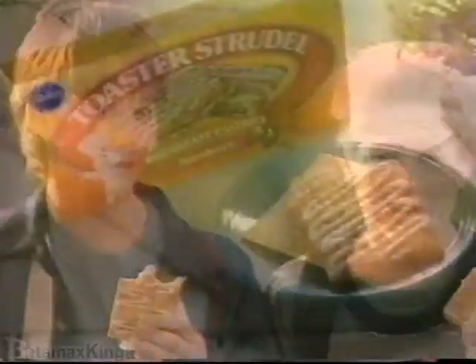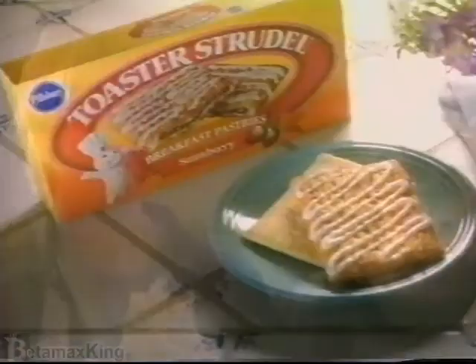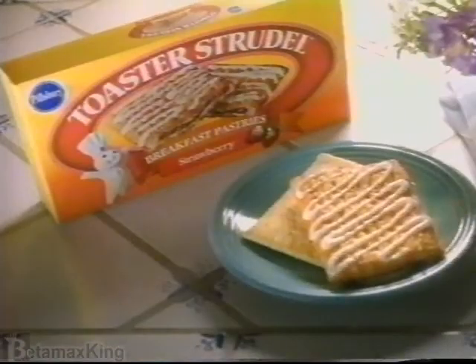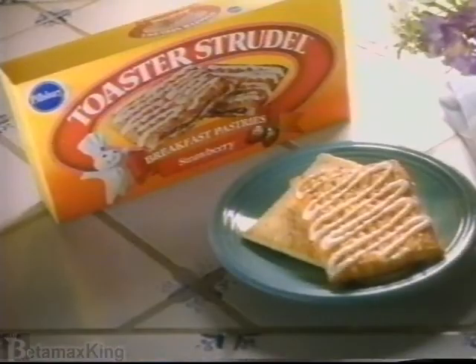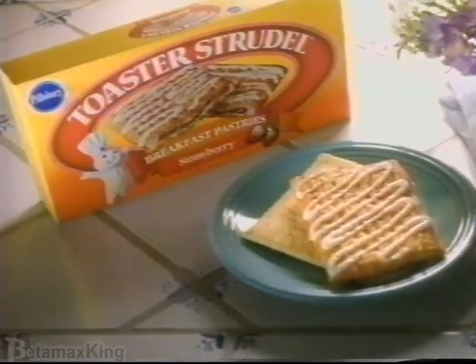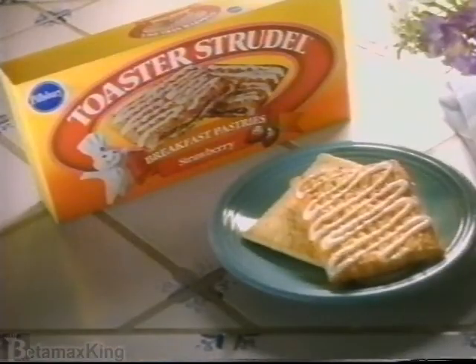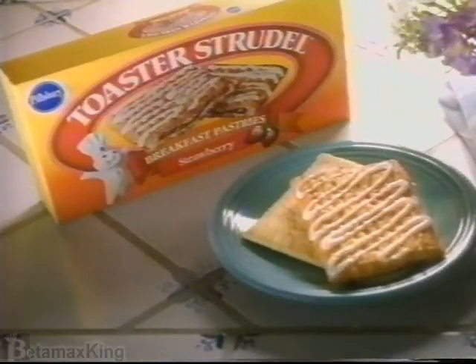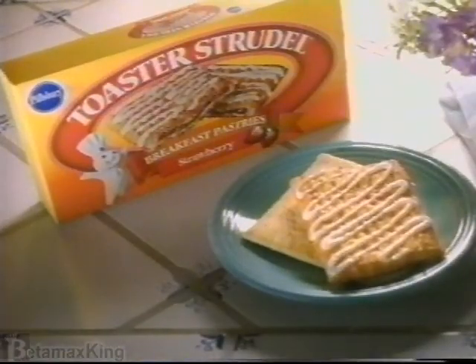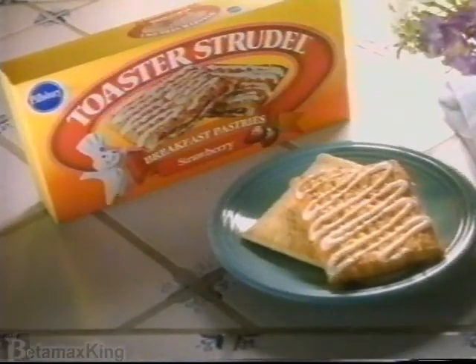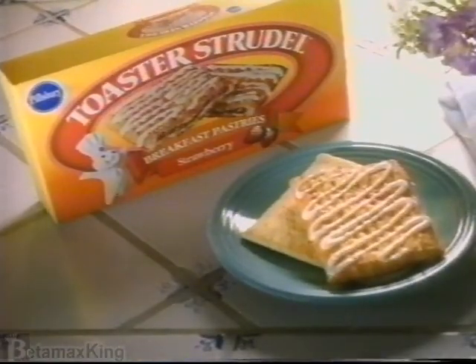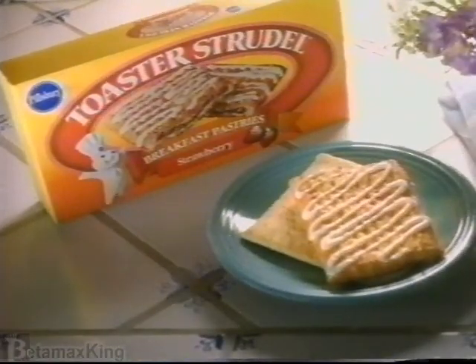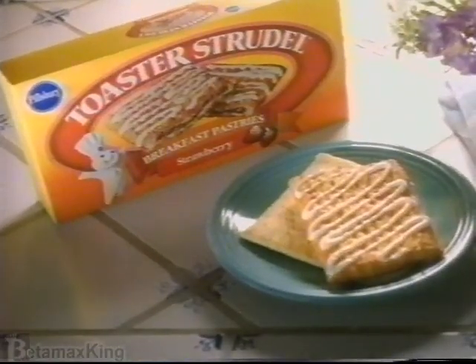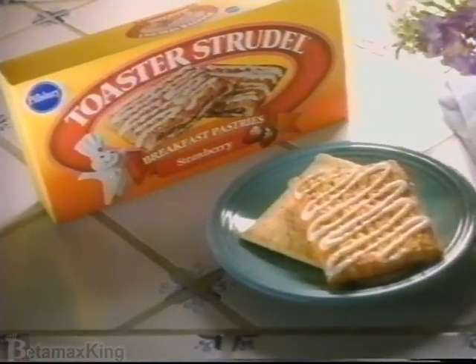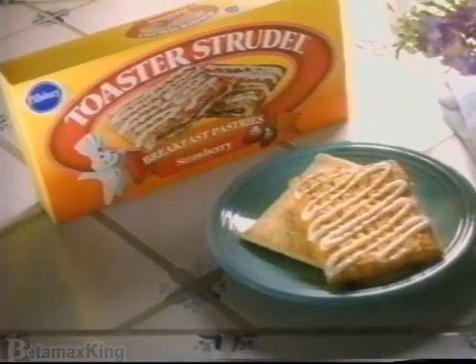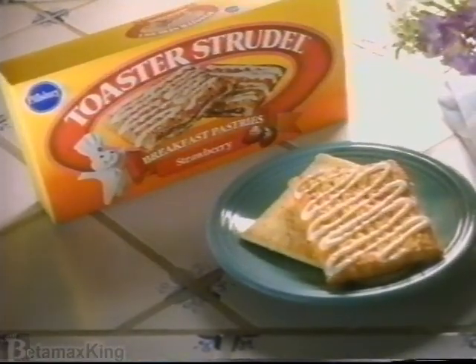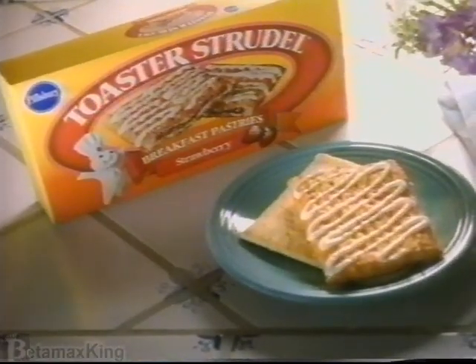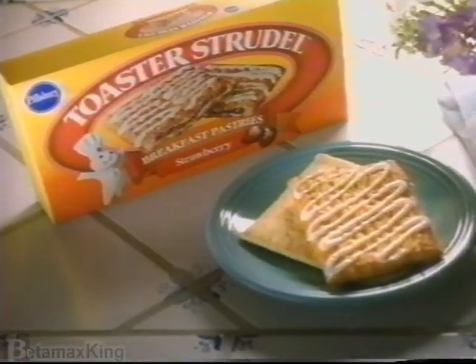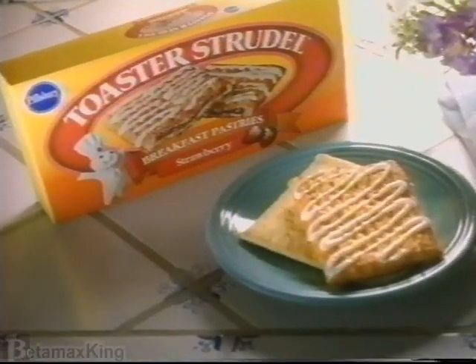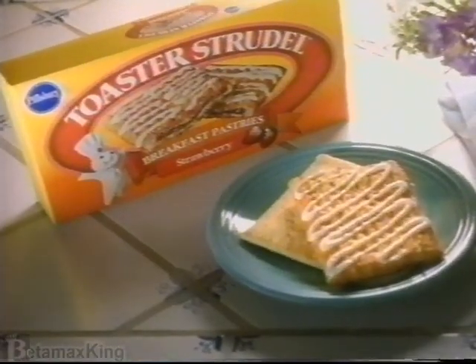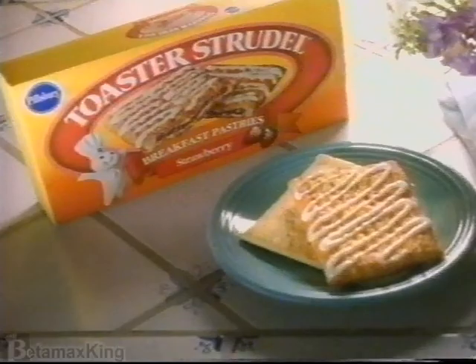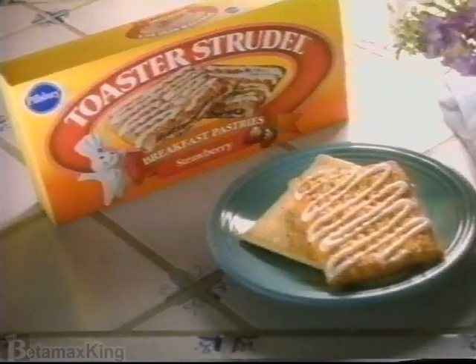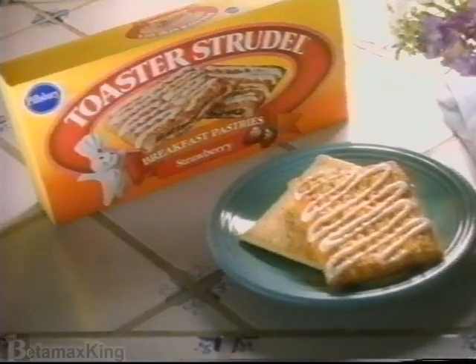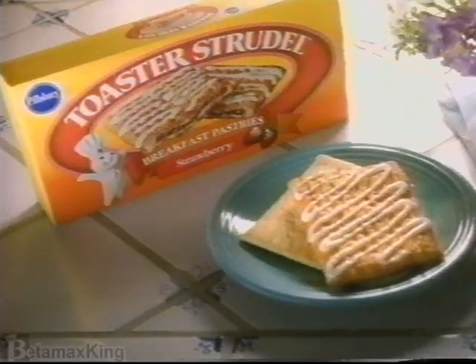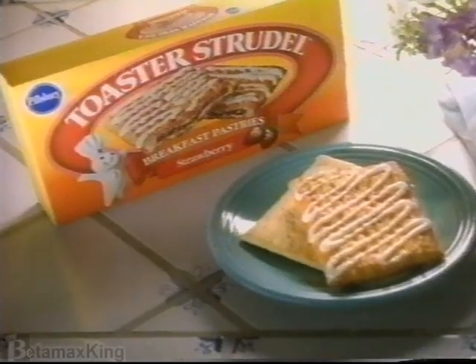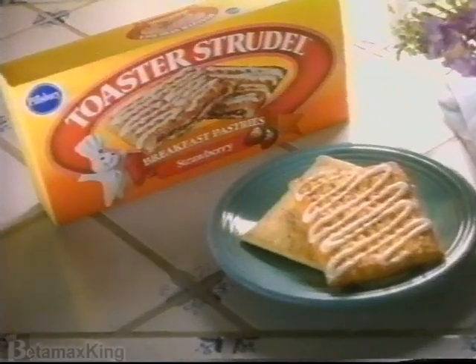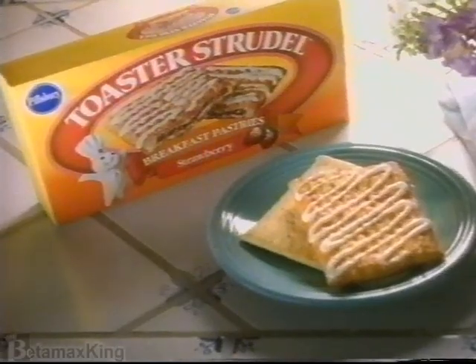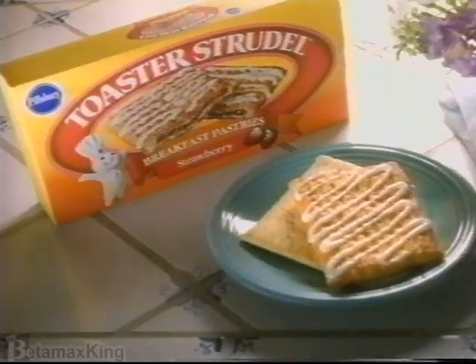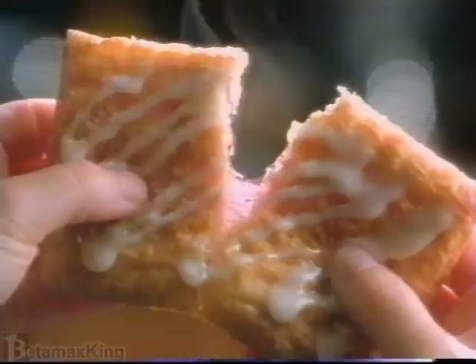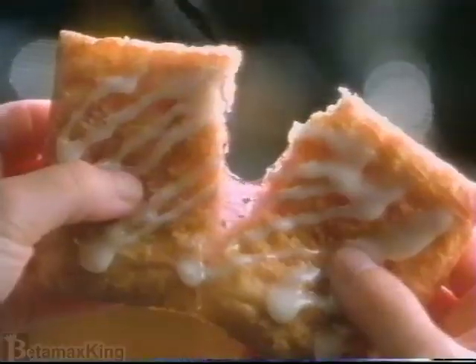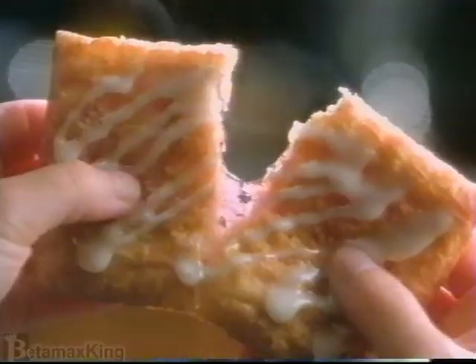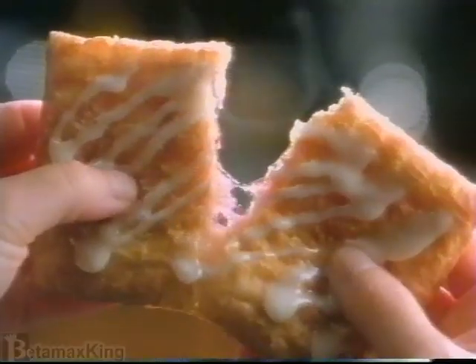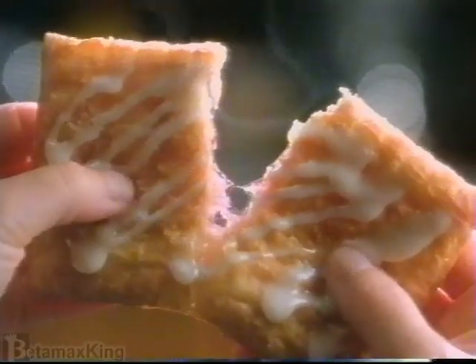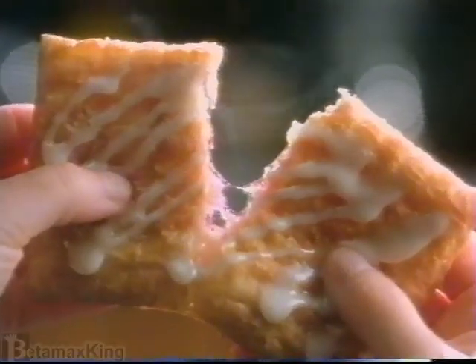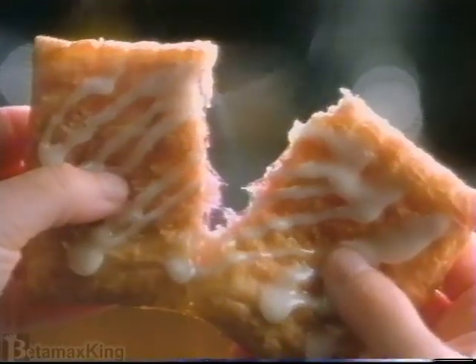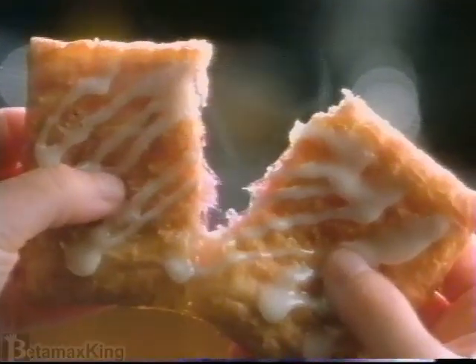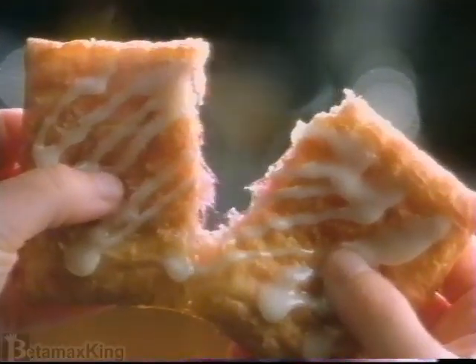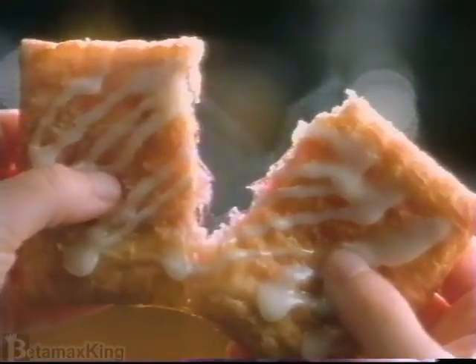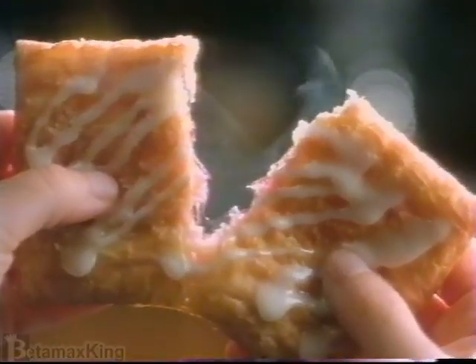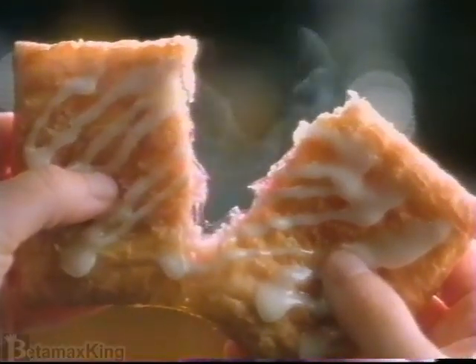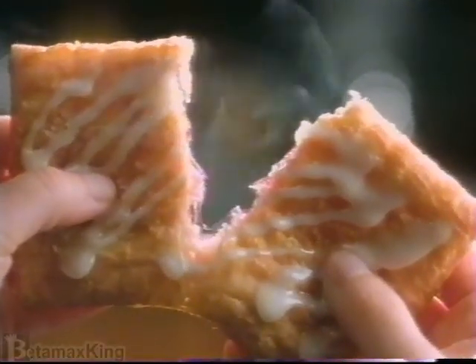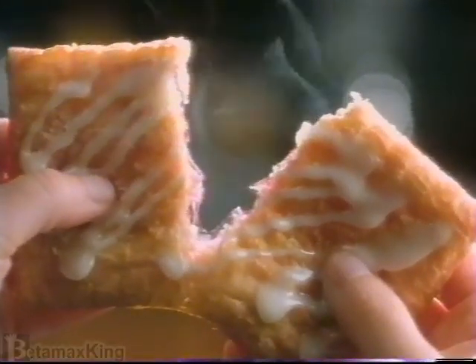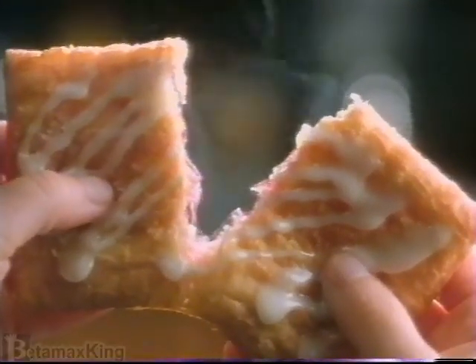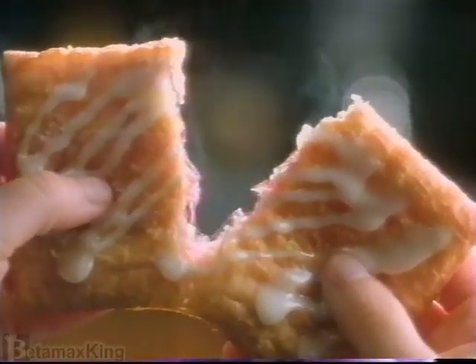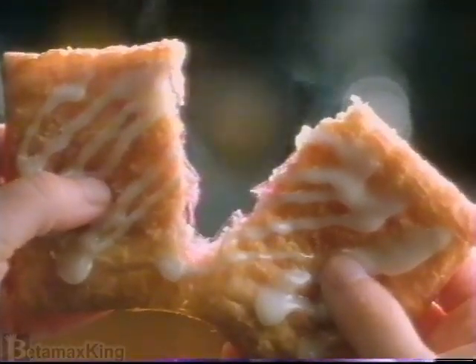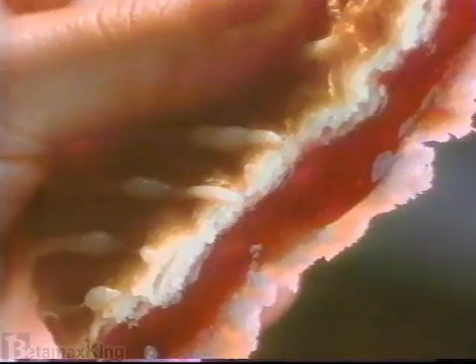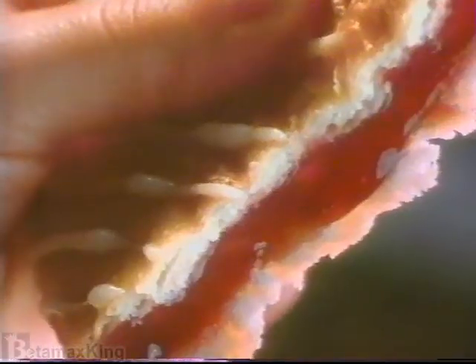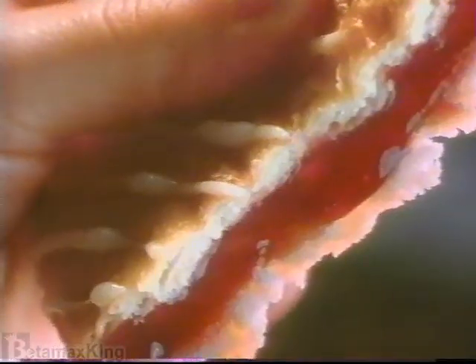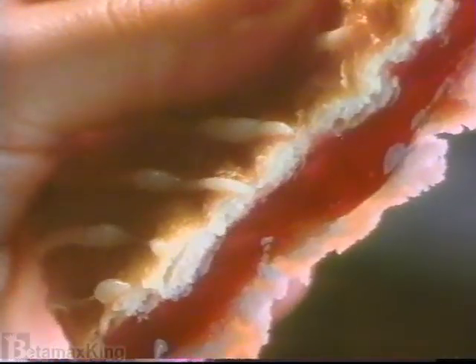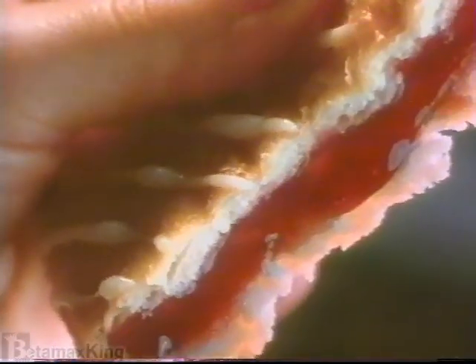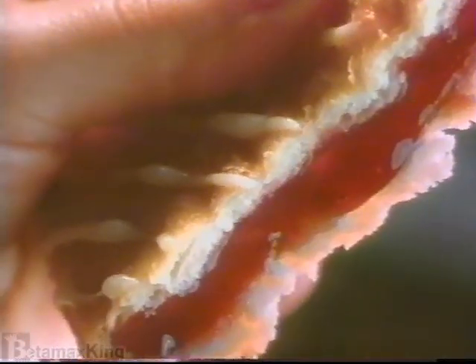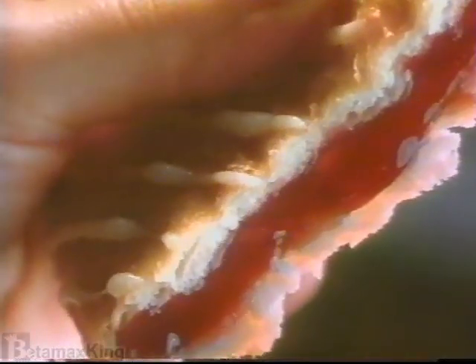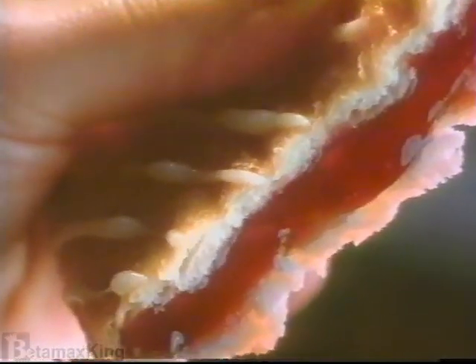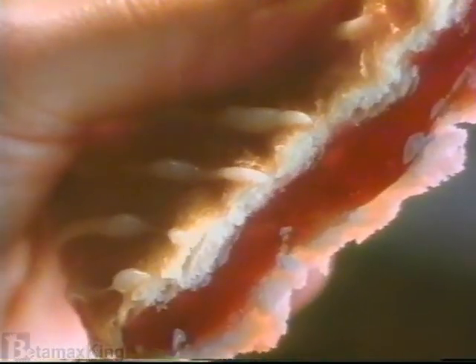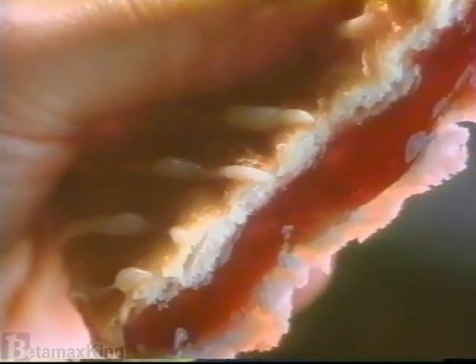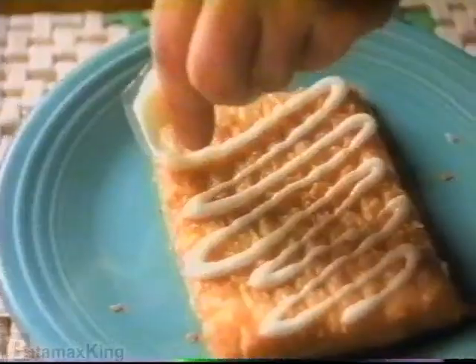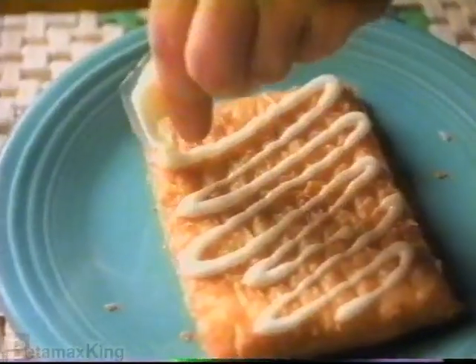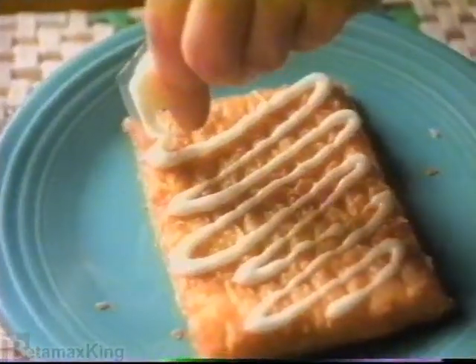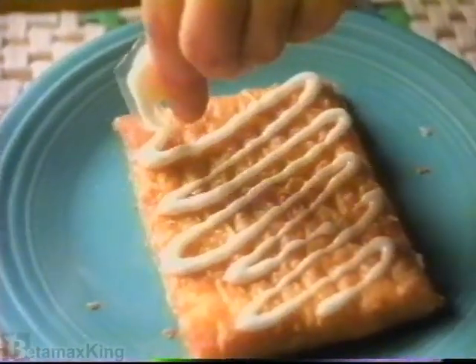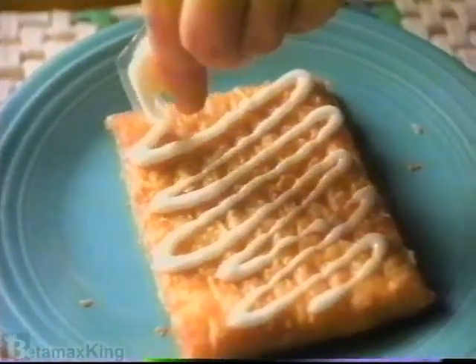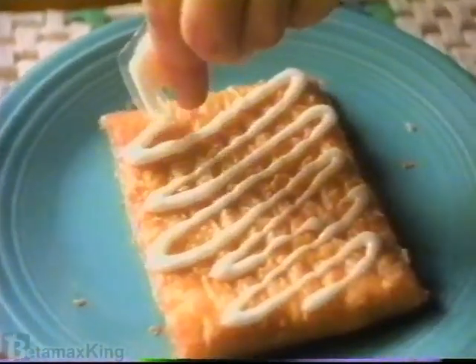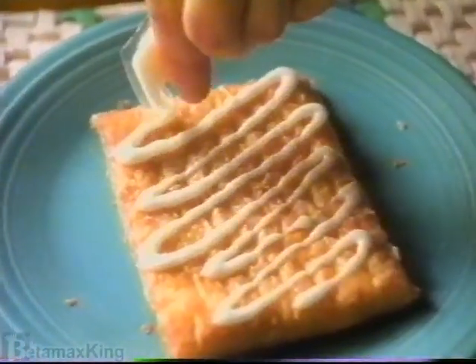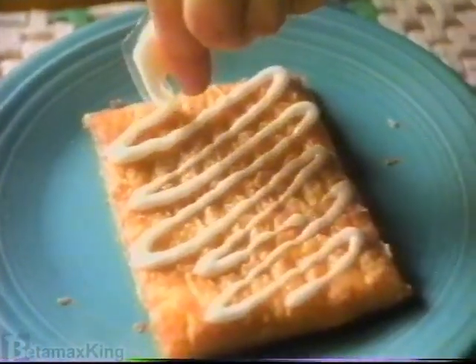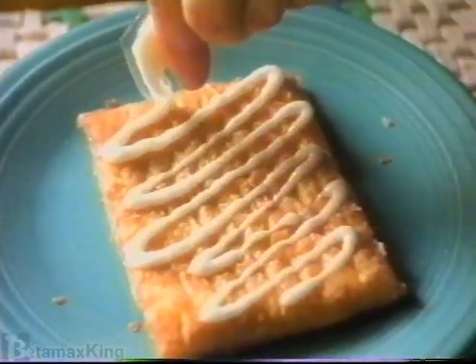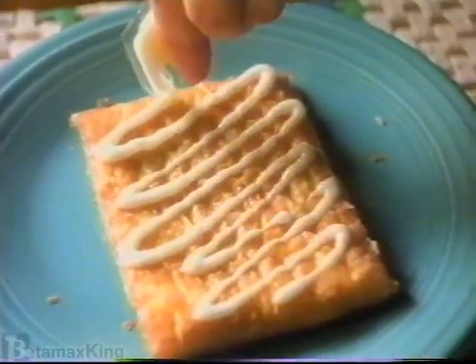Pillsbury Toaster Strudel is like a Pop-Tart but tastes better, with layers of flaky pastry, juicy filling, and do-it-yourself icing.